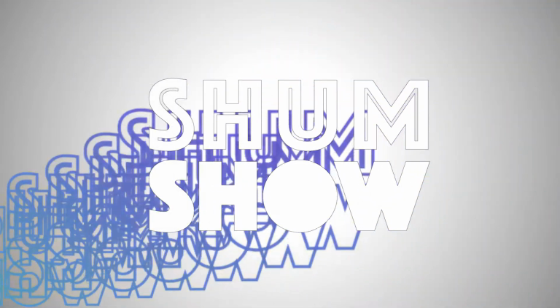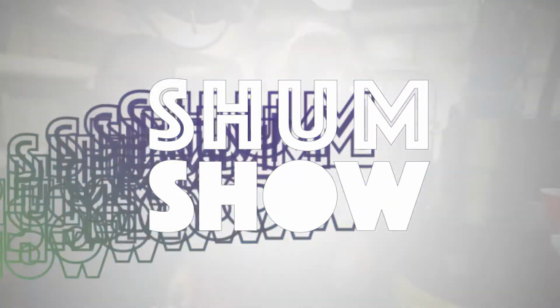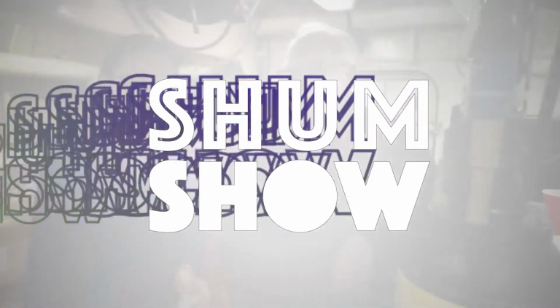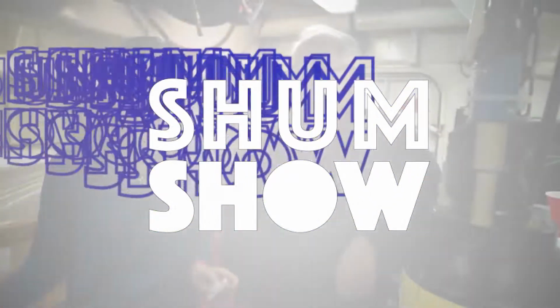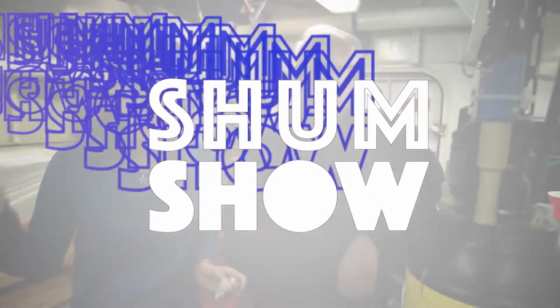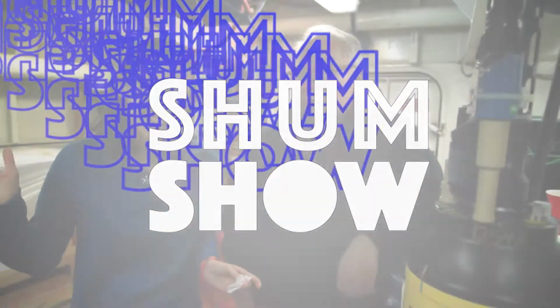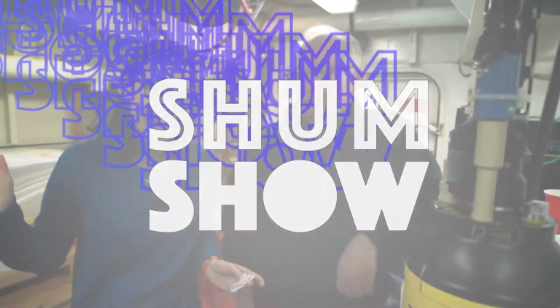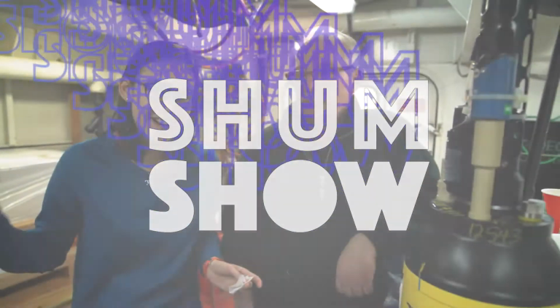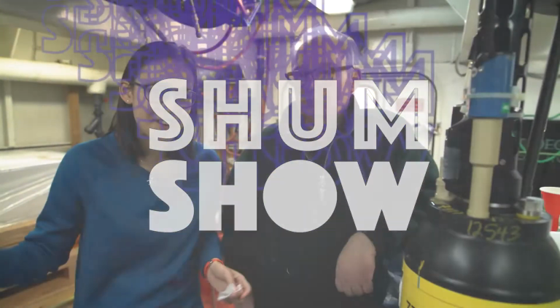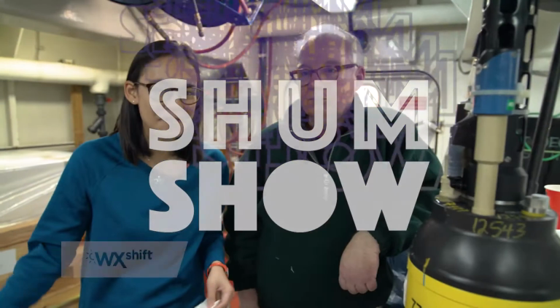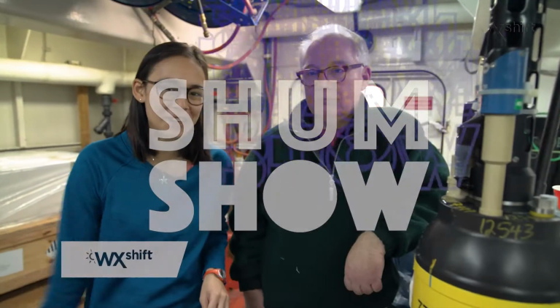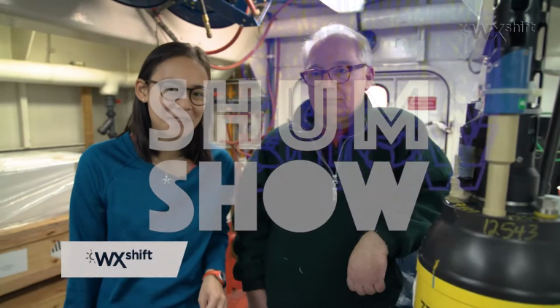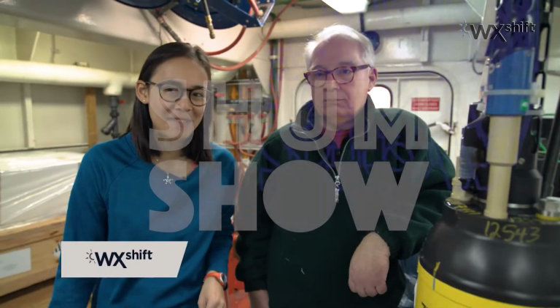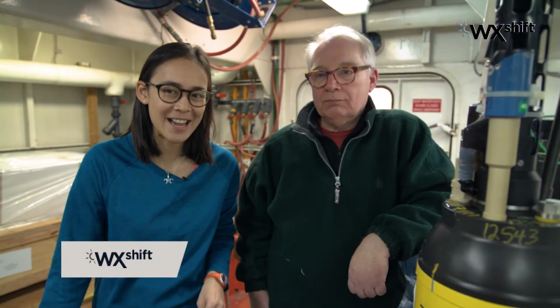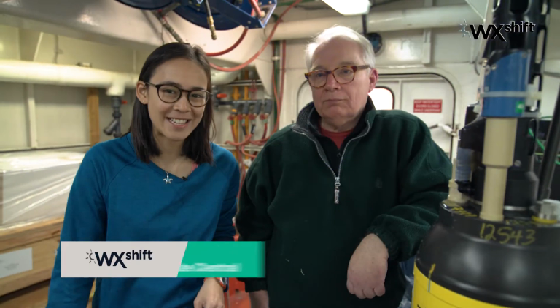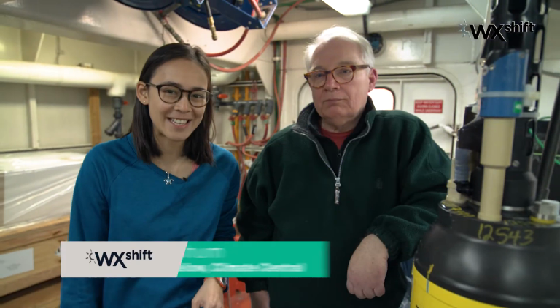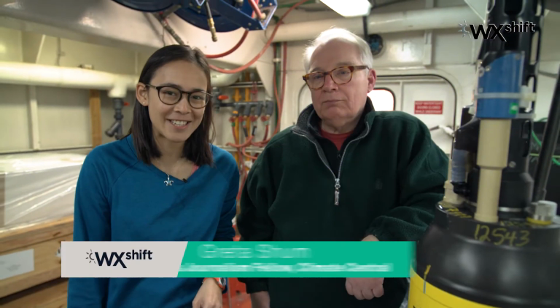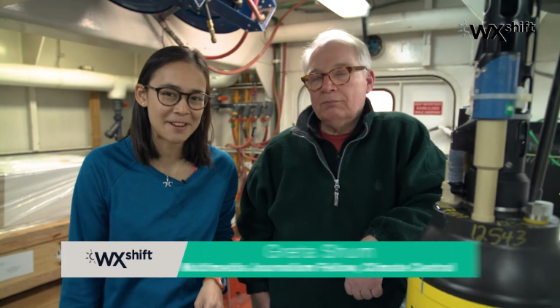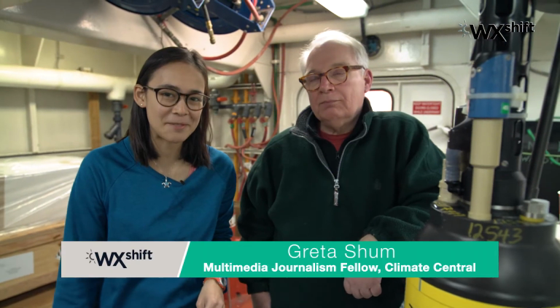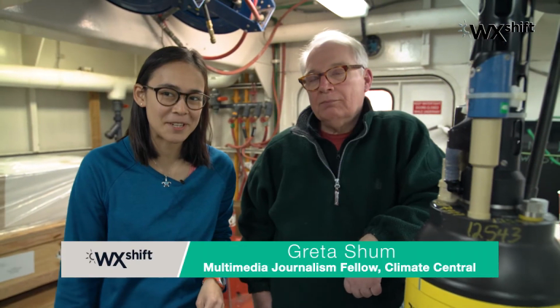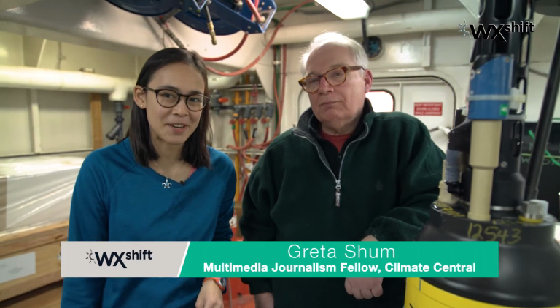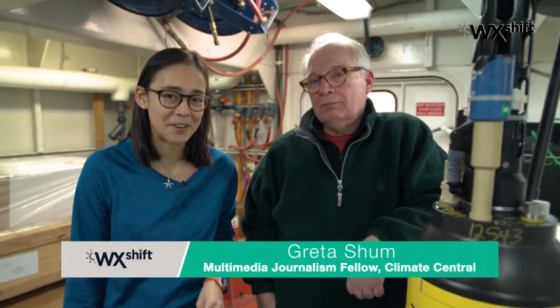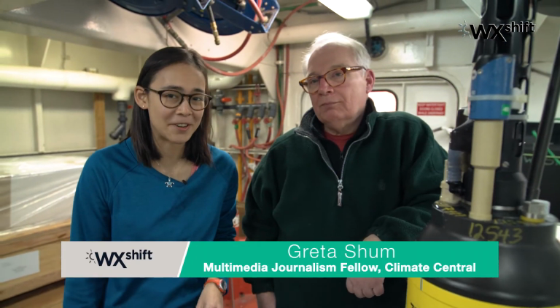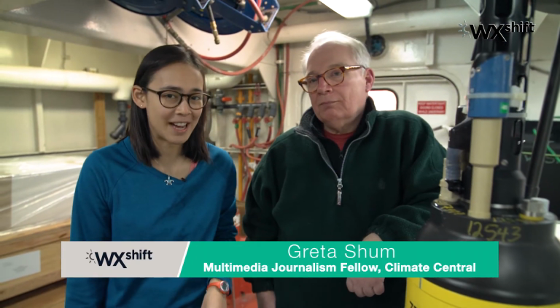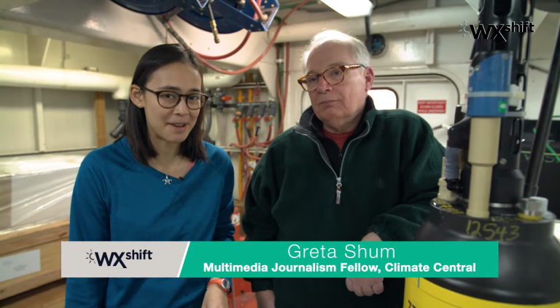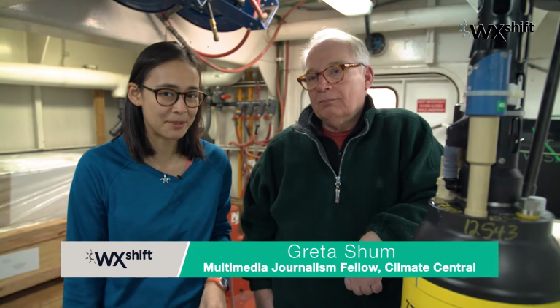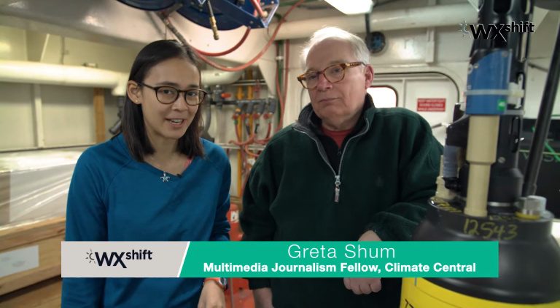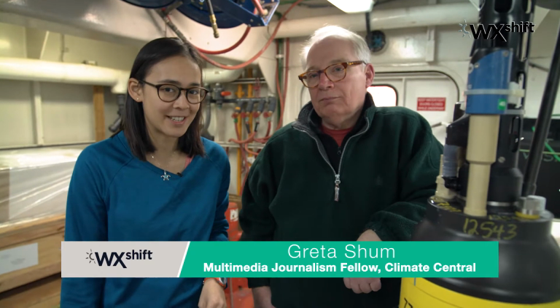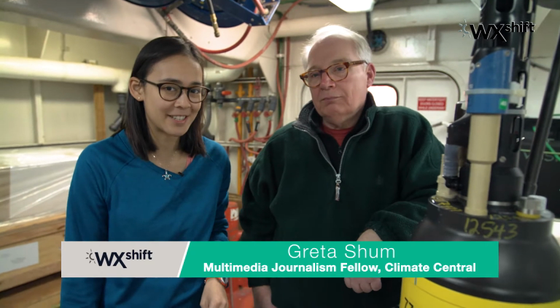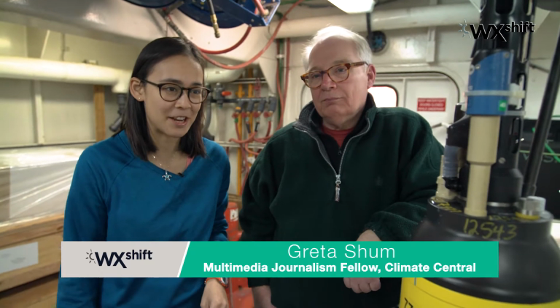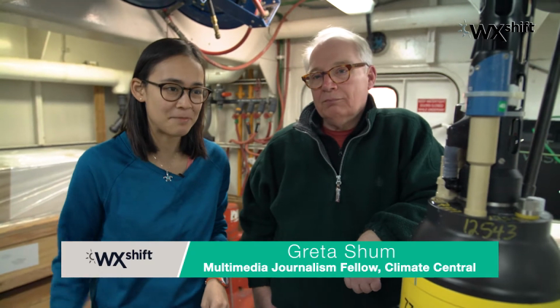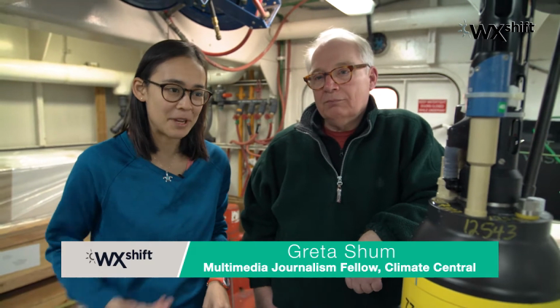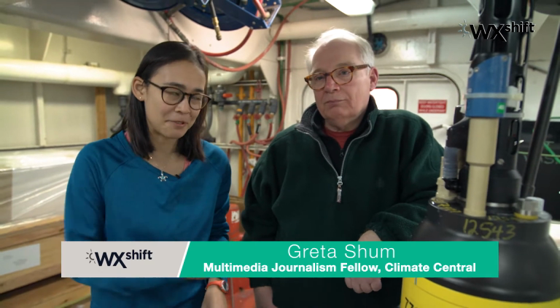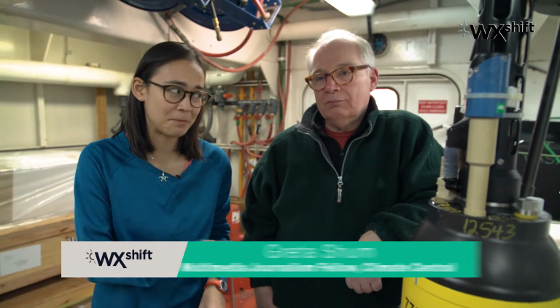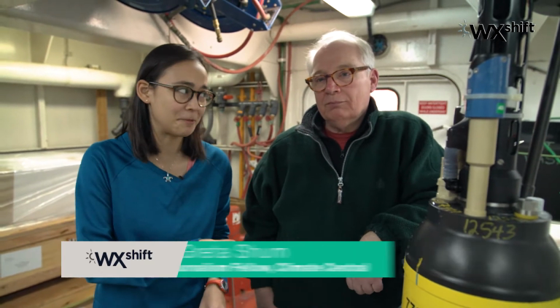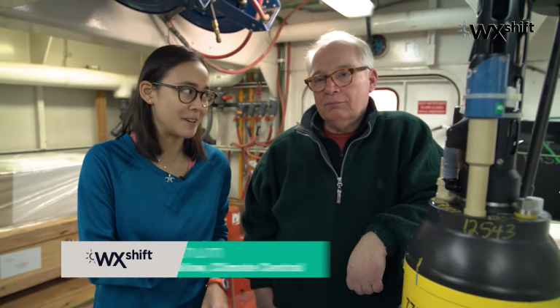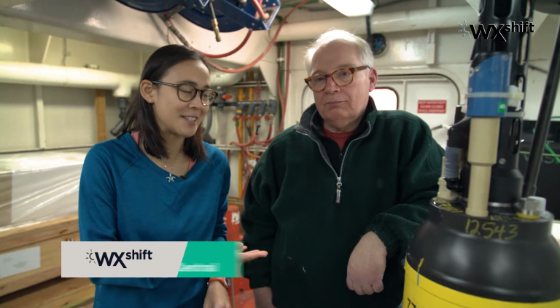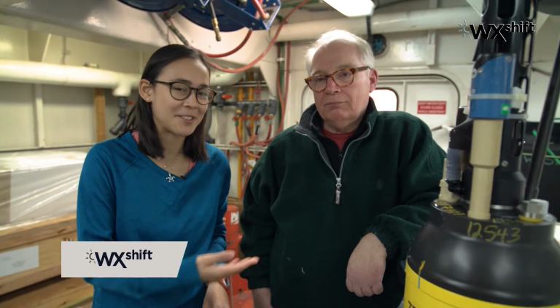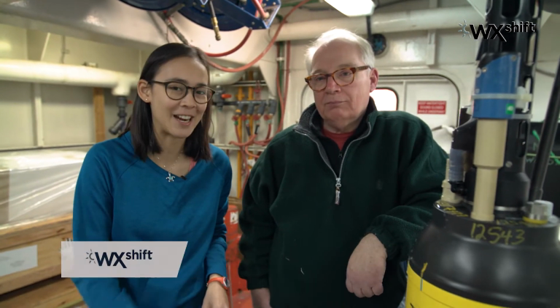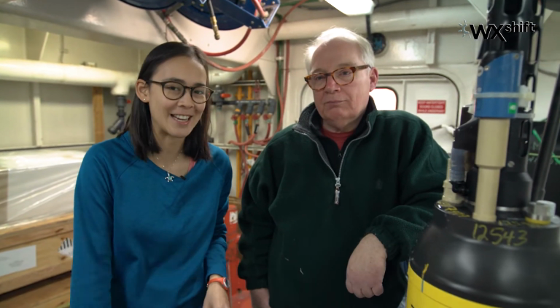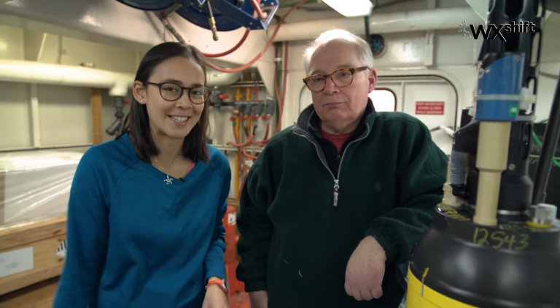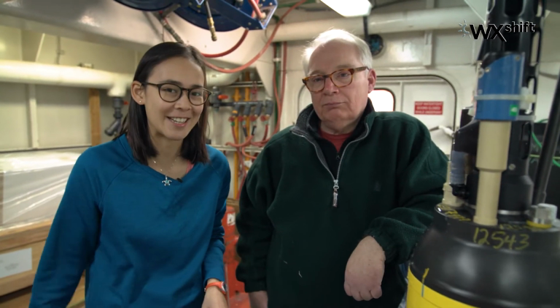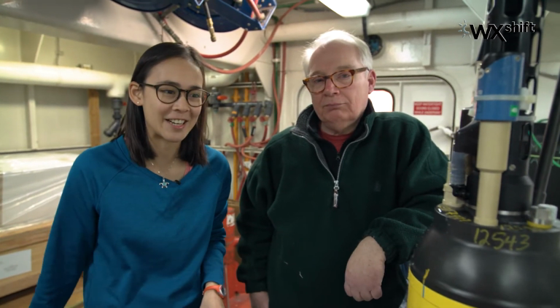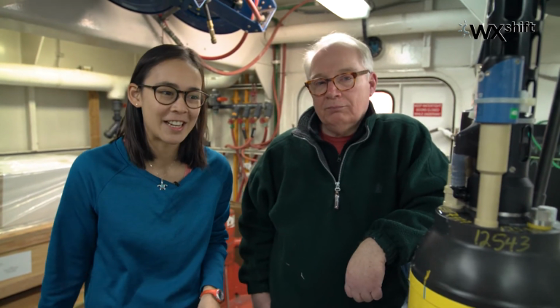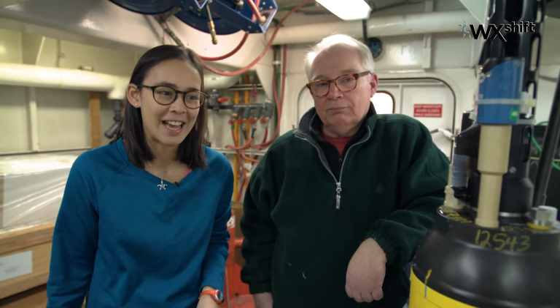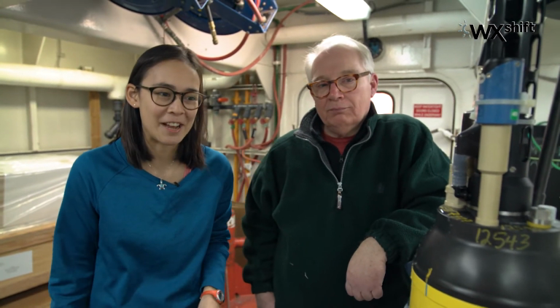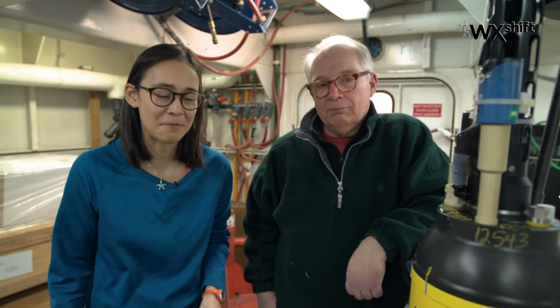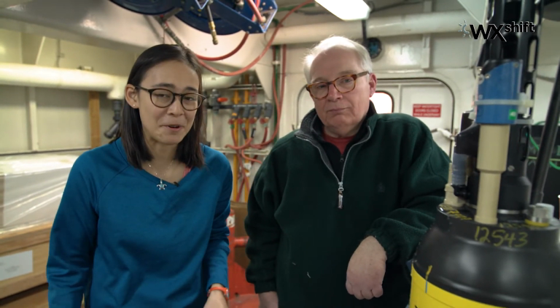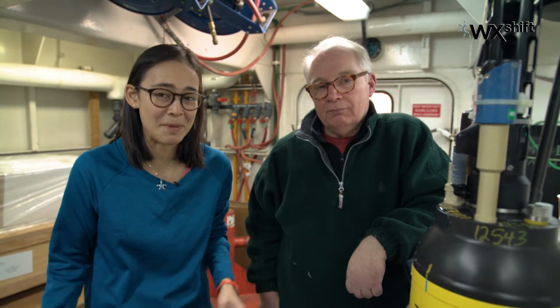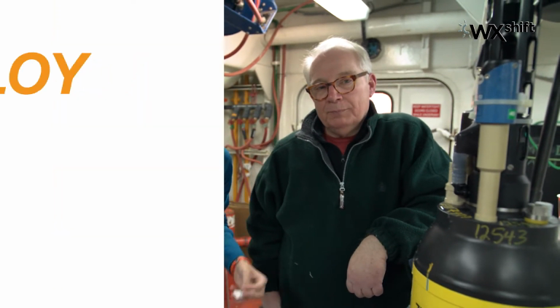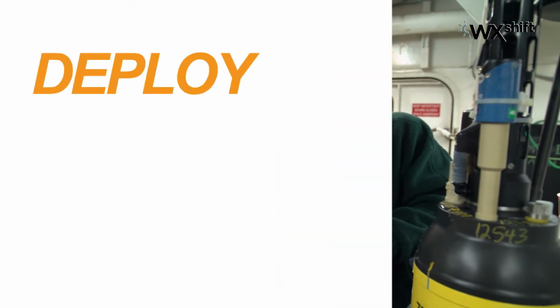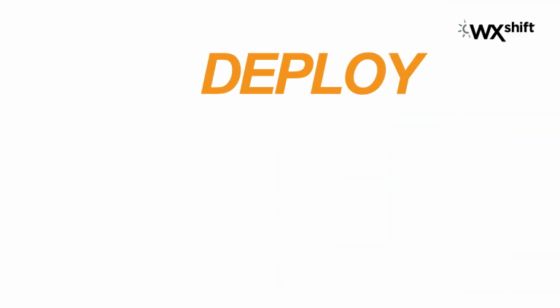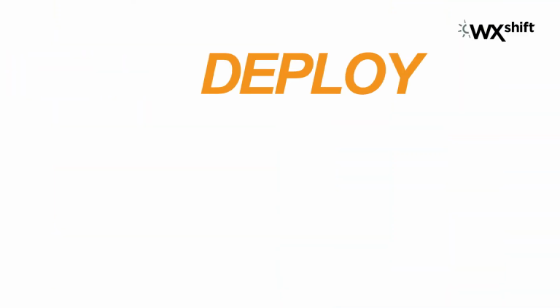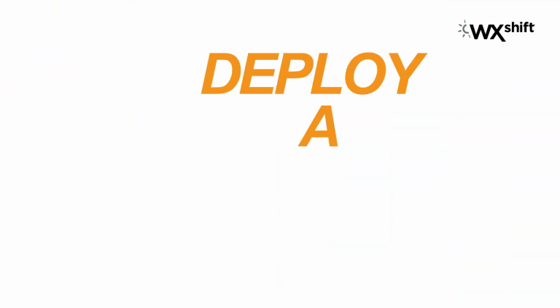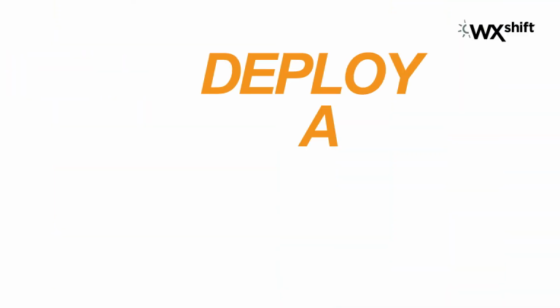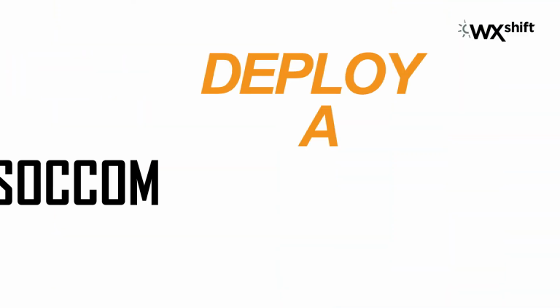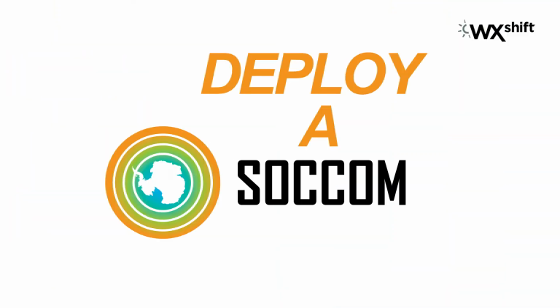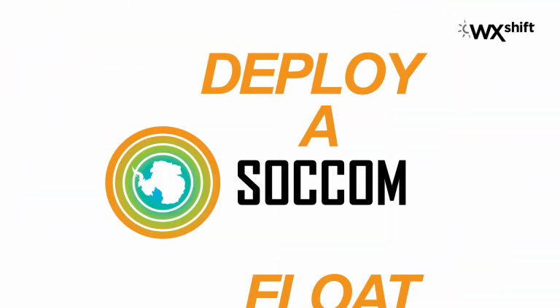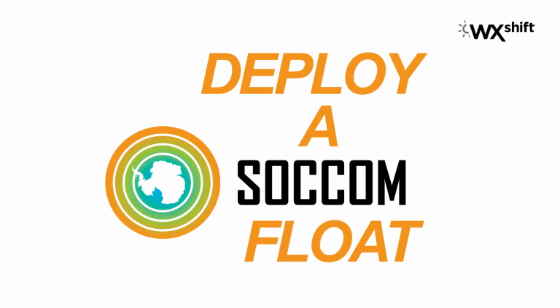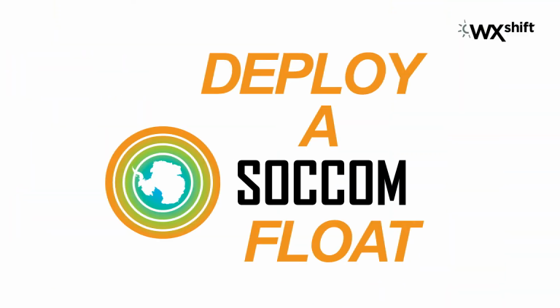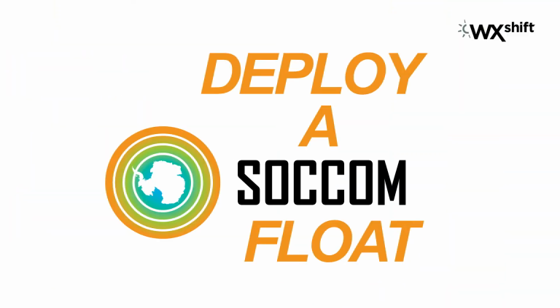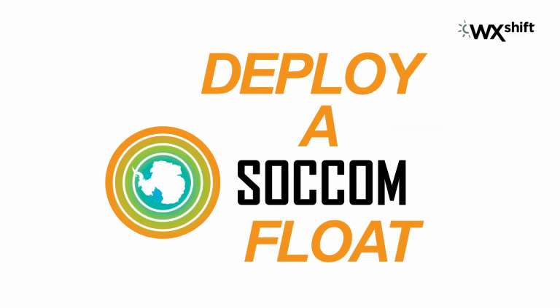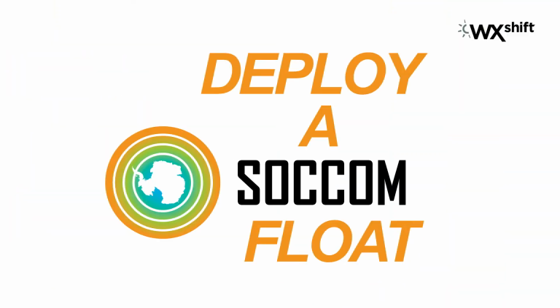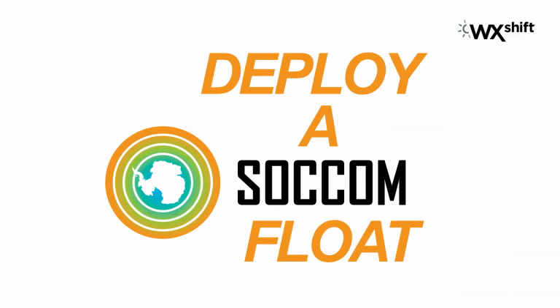Hey there and welcome back to The Shum Show. I'm Greta Shum, here with Professor Reiser, and we're about to deploy a SOCOM float.